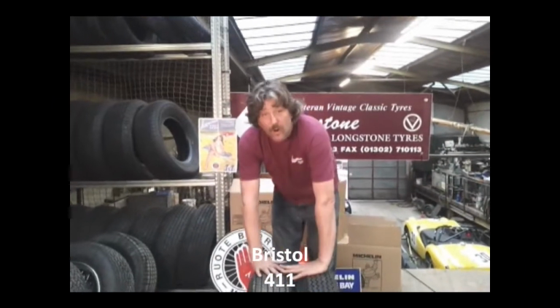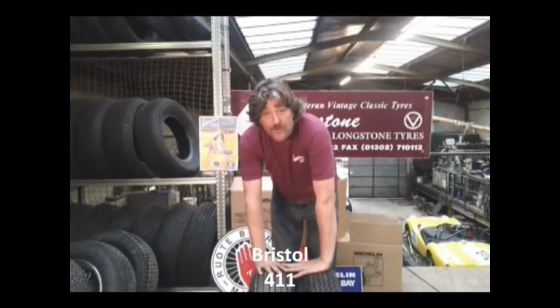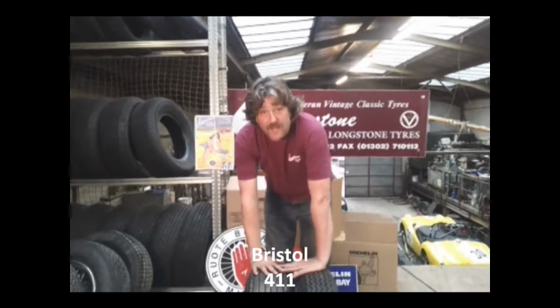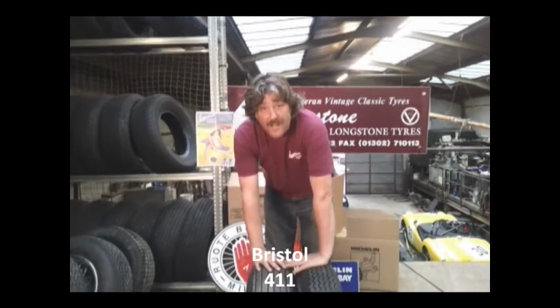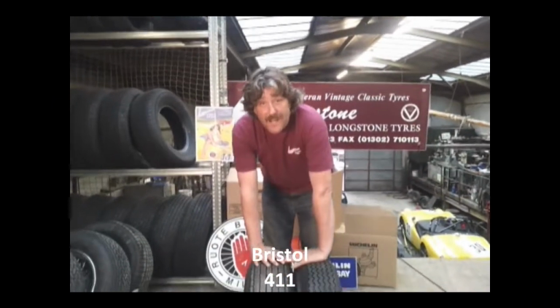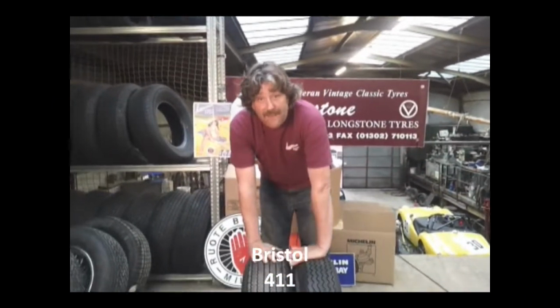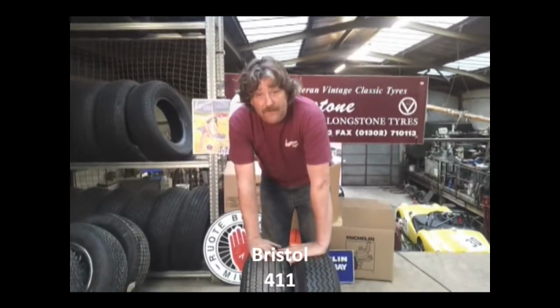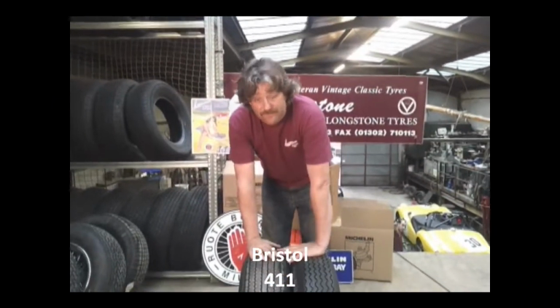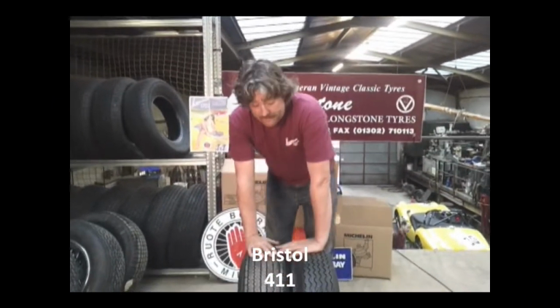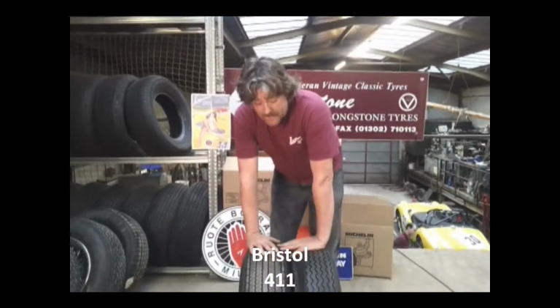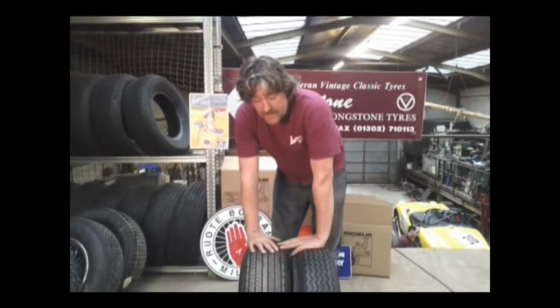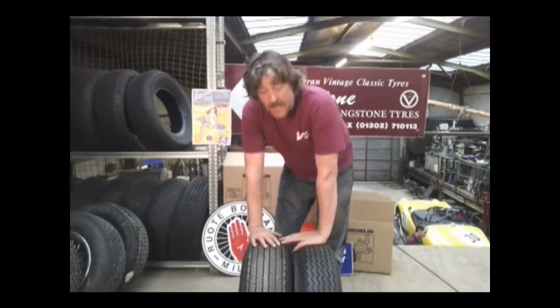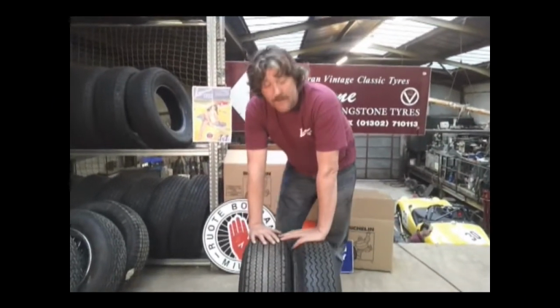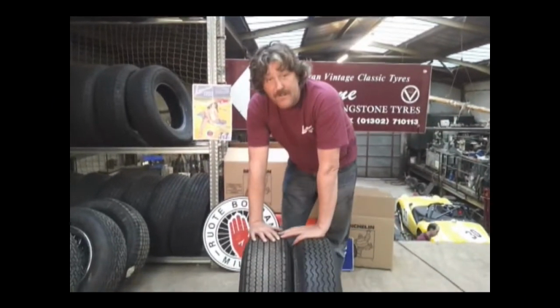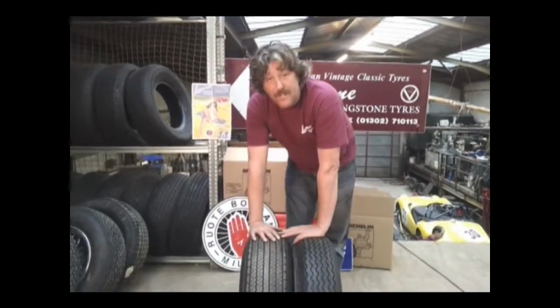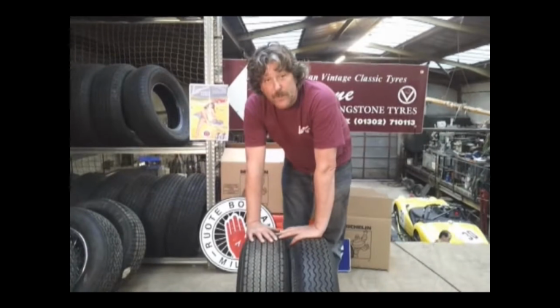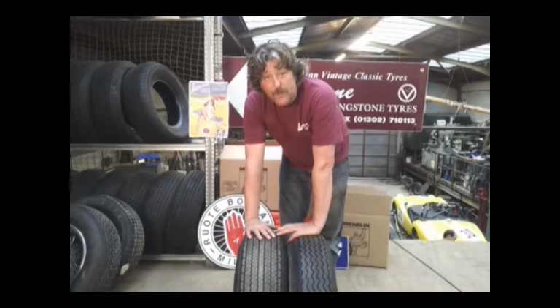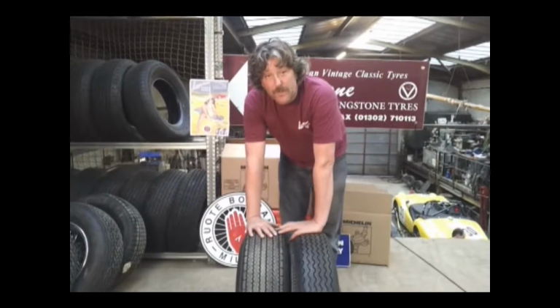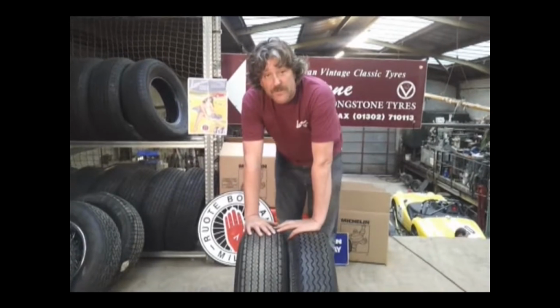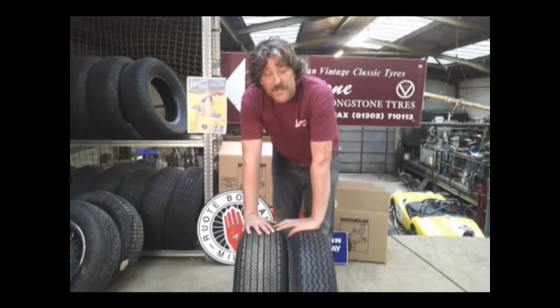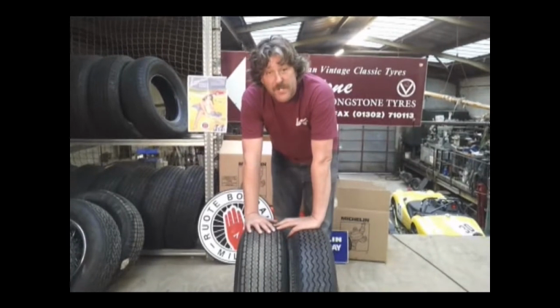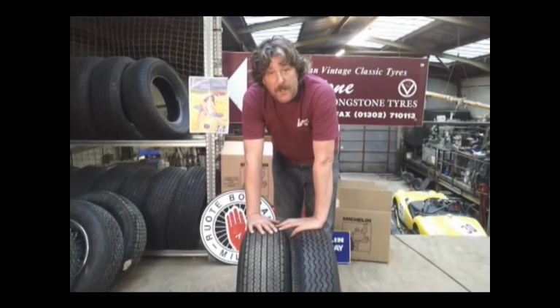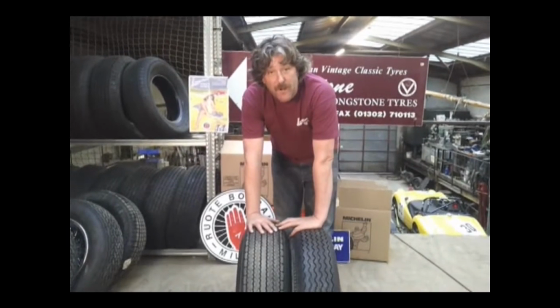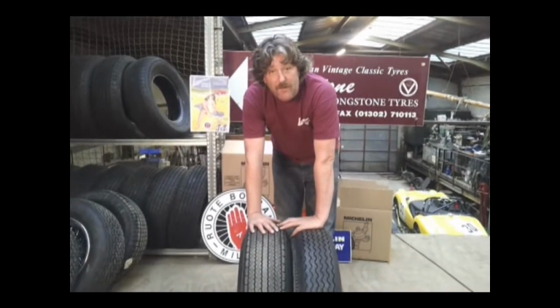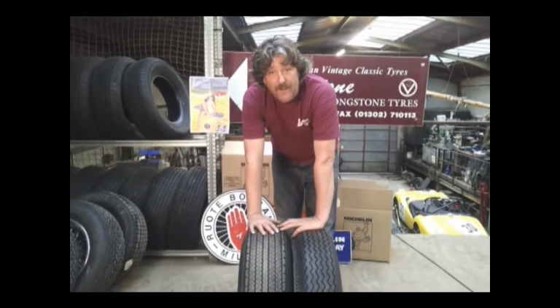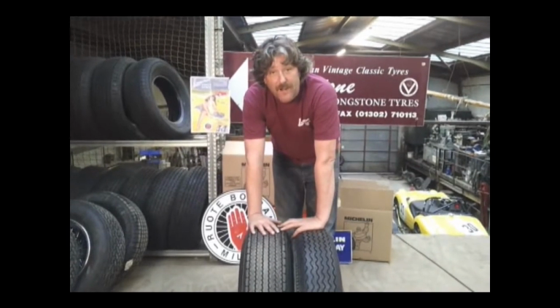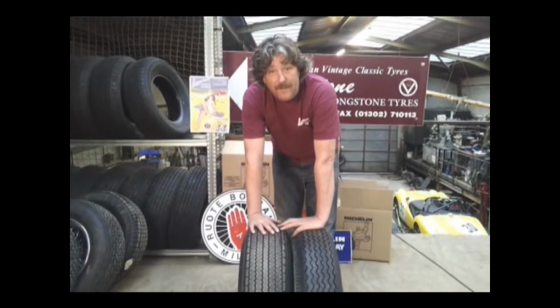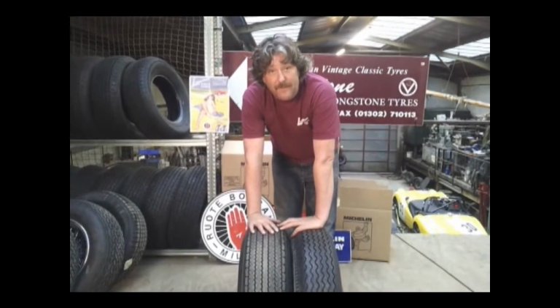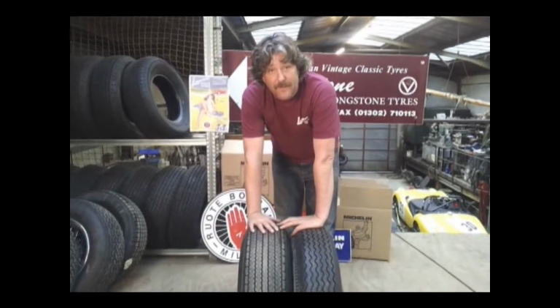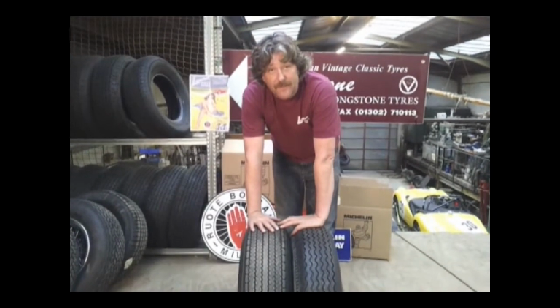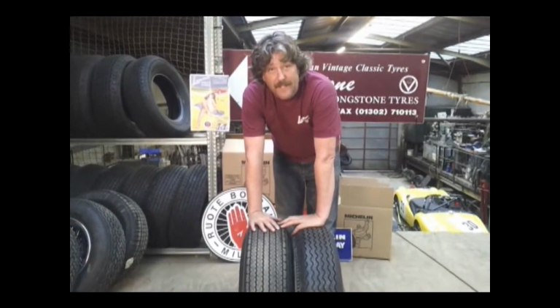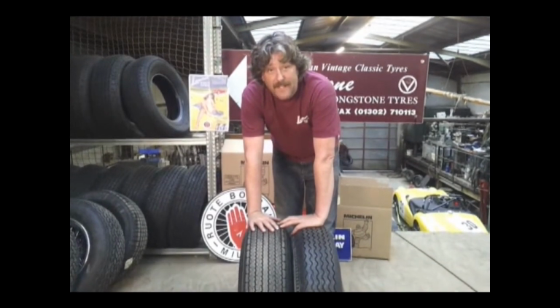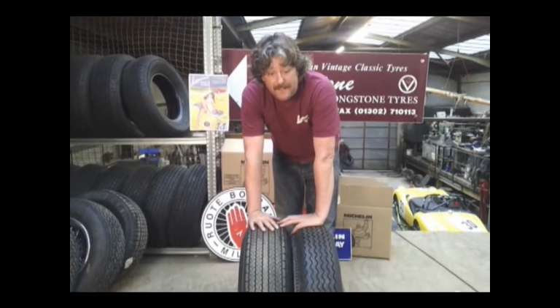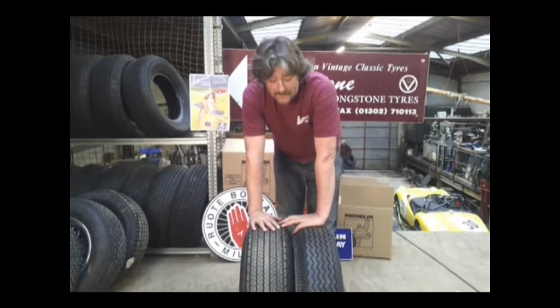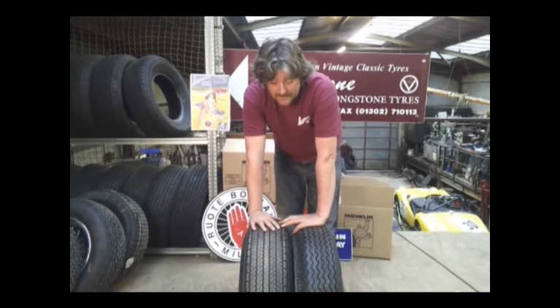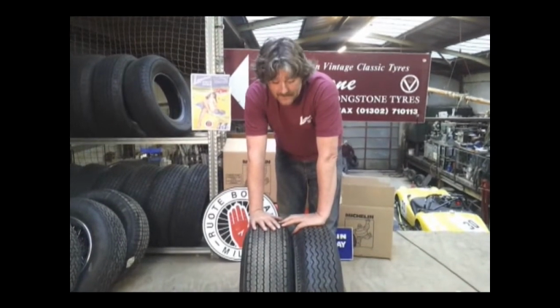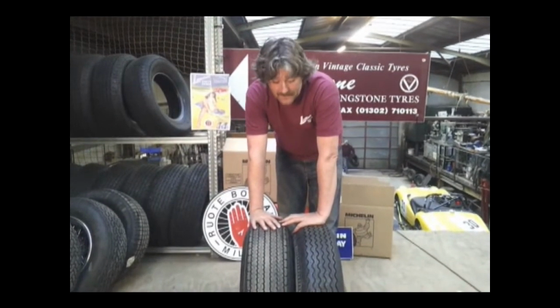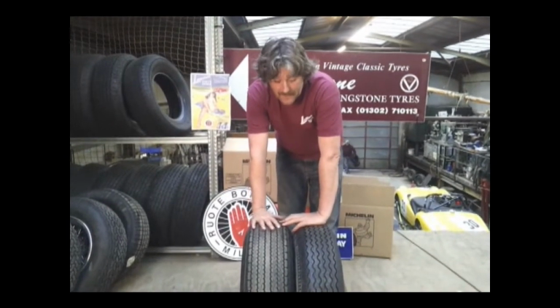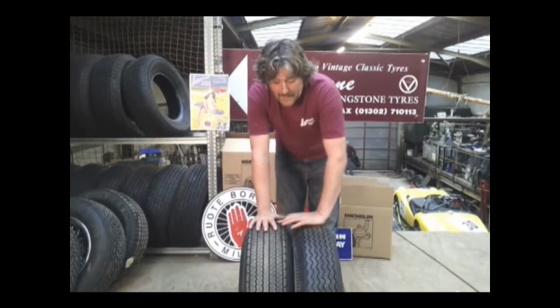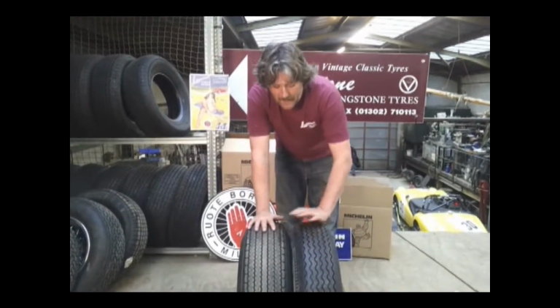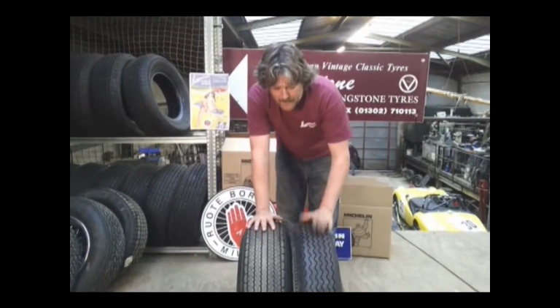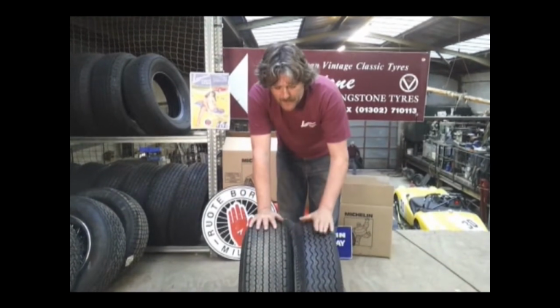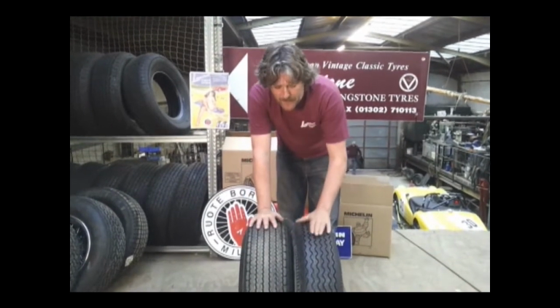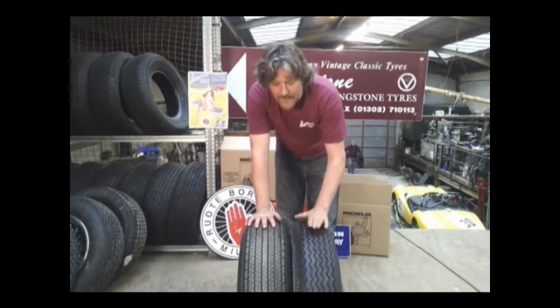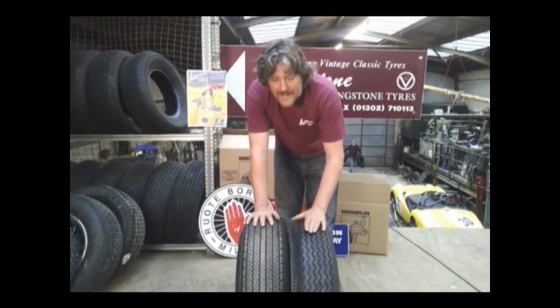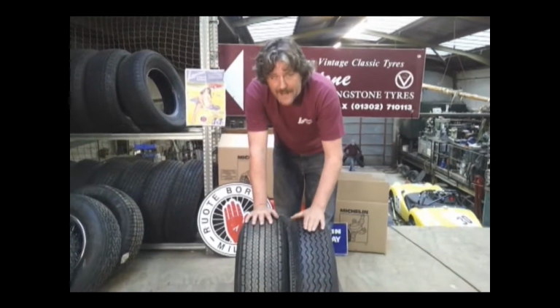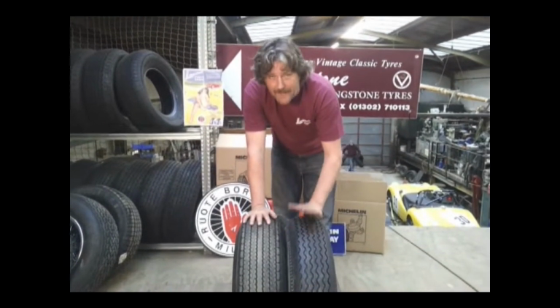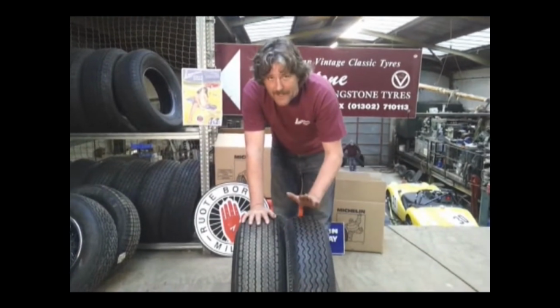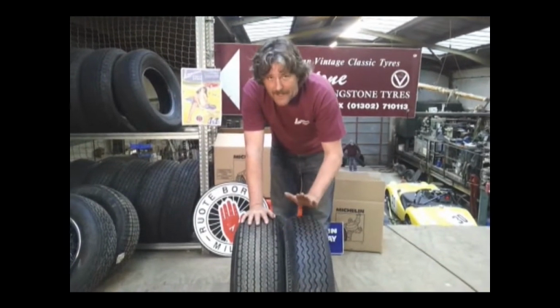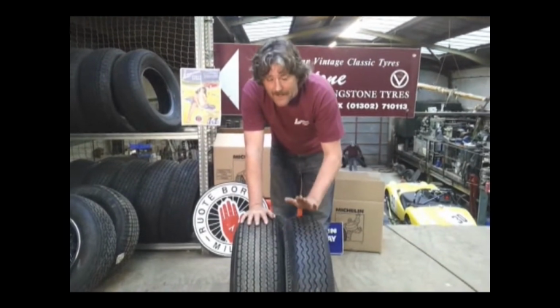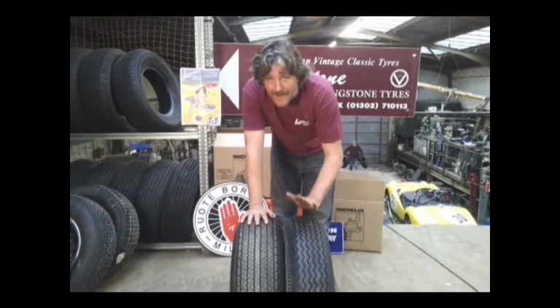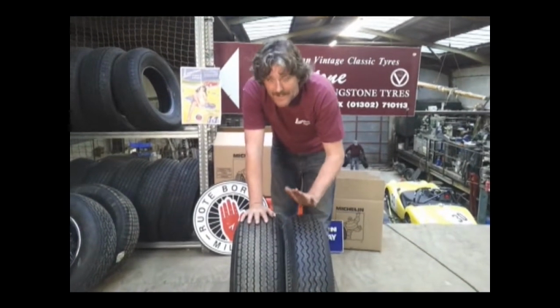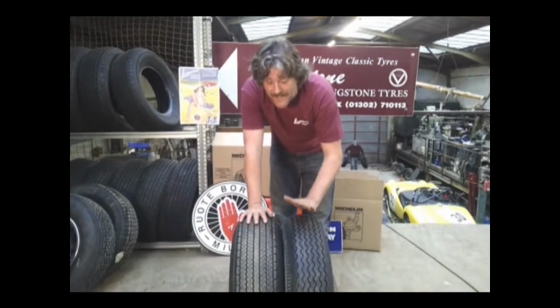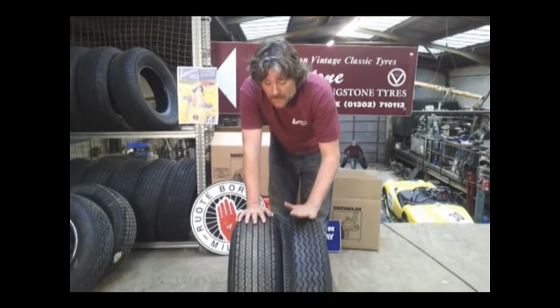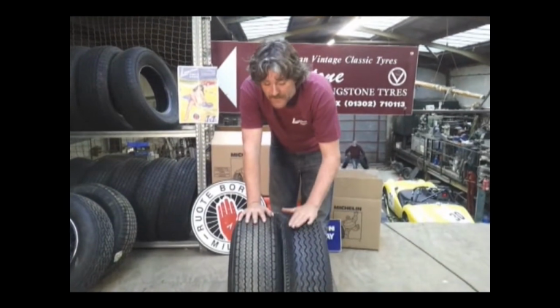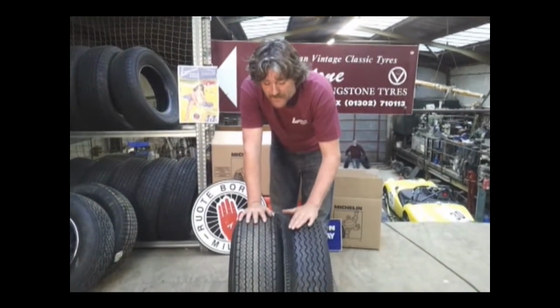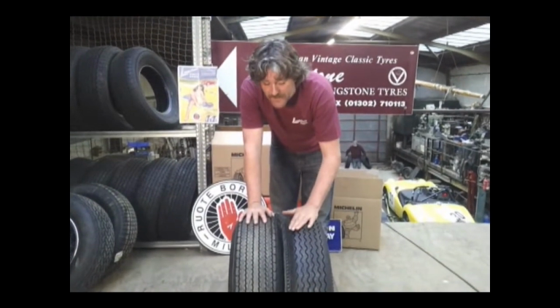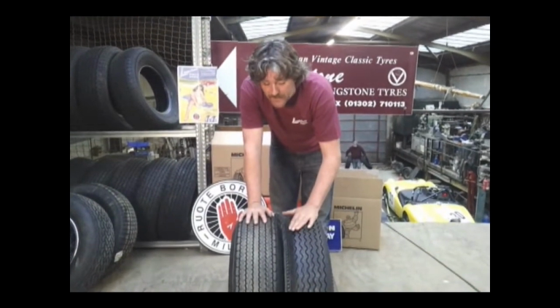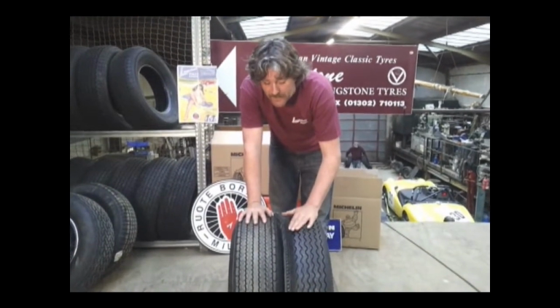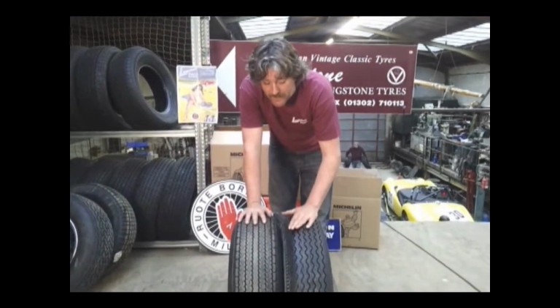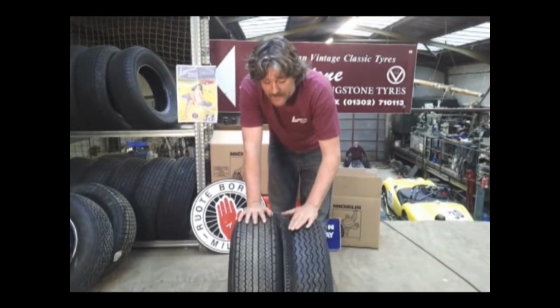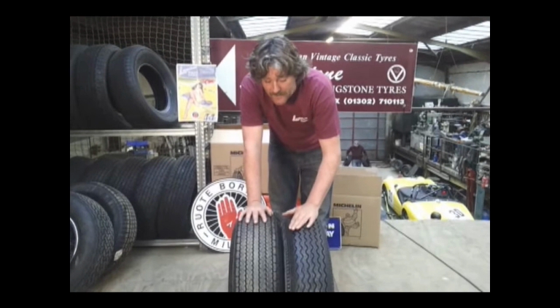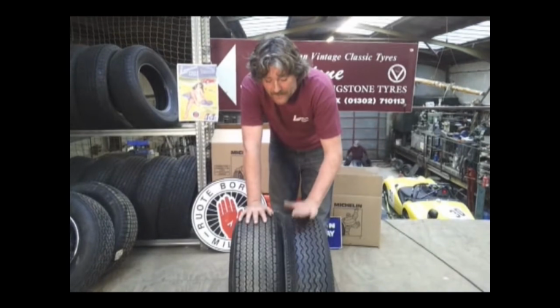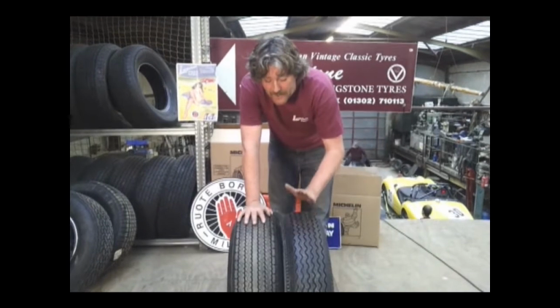Bristol 411. Original equipment was a 205-15. It's probably this A-Ball, though I don't actually know what's original equipment on it.